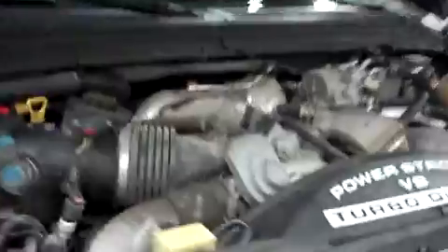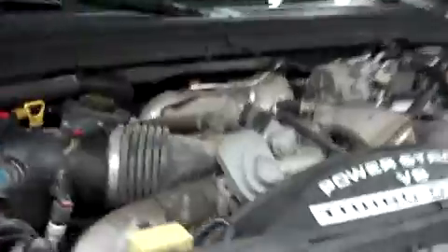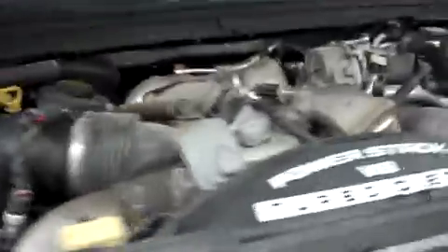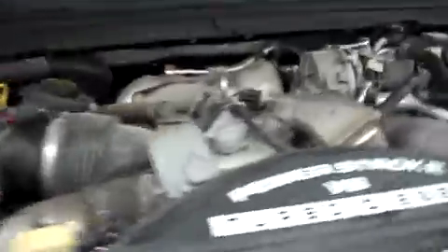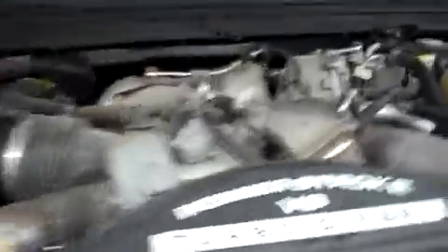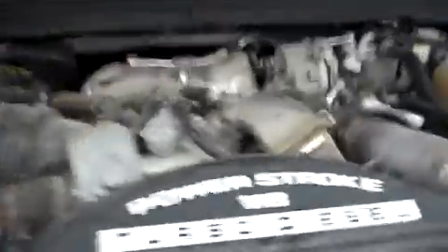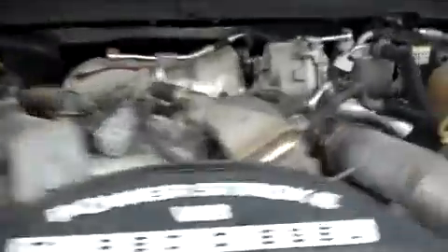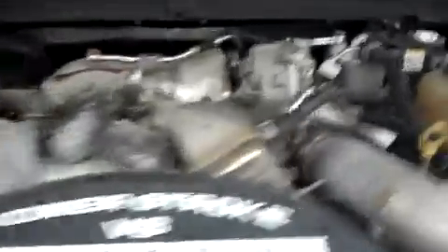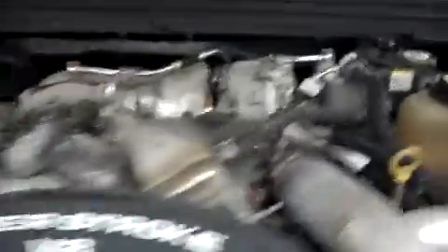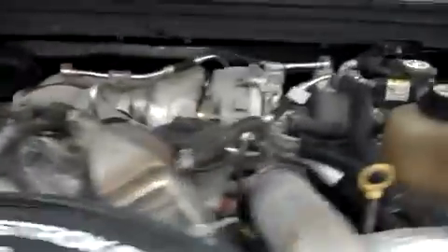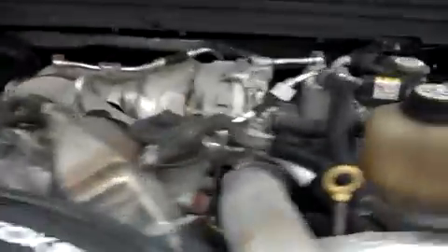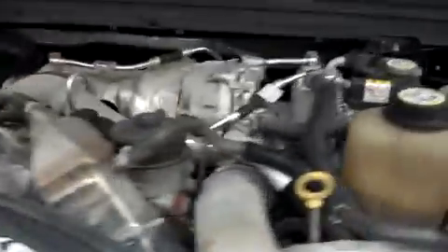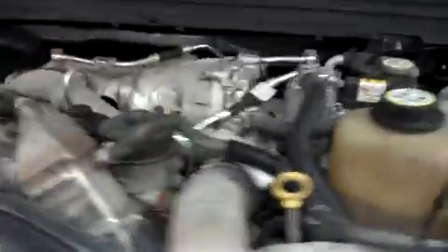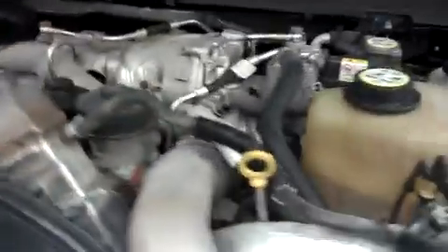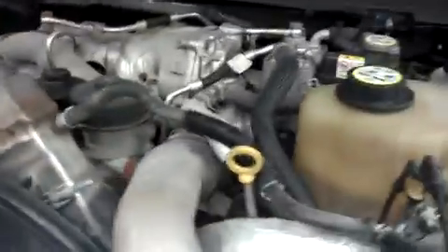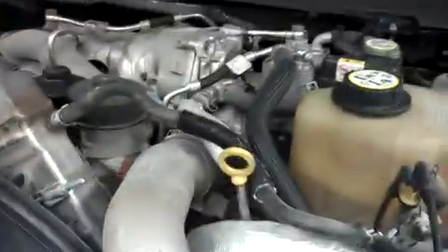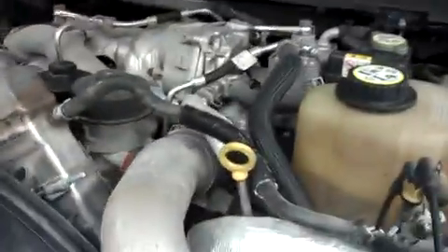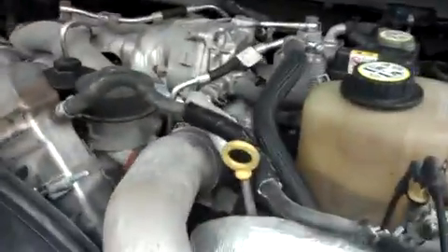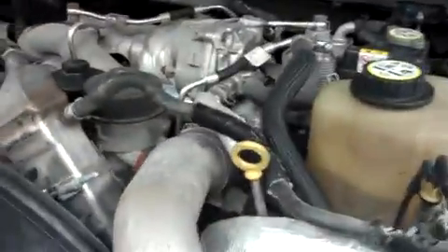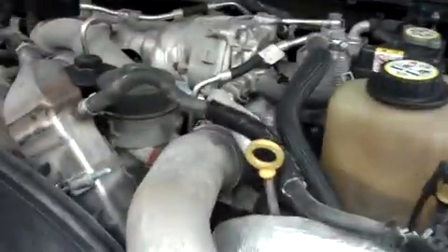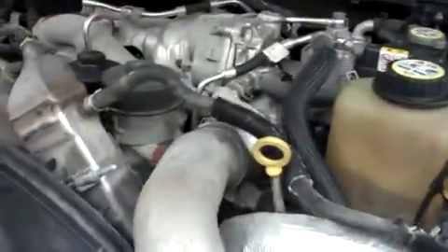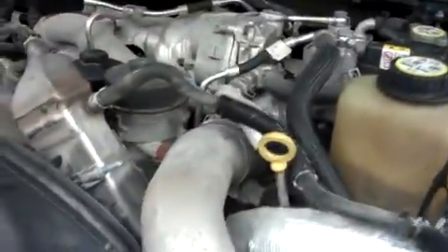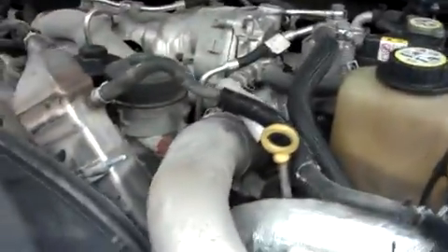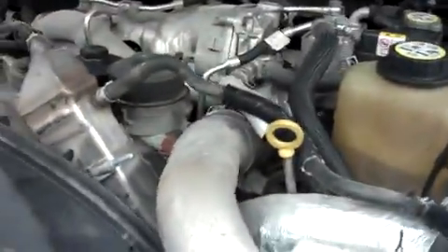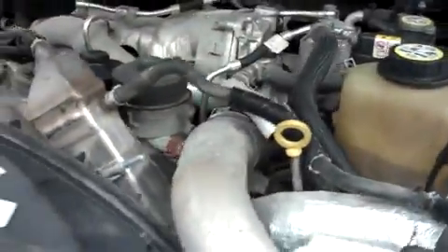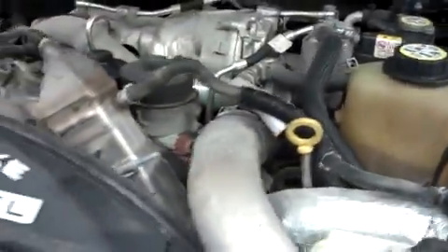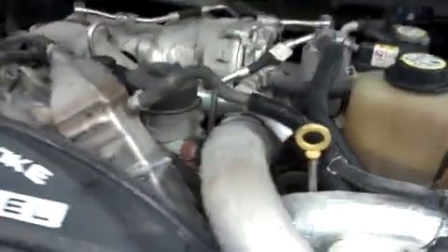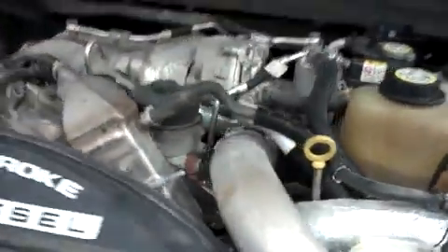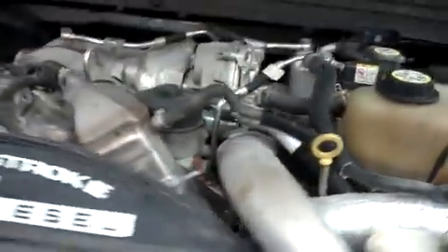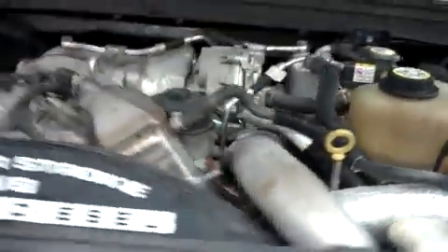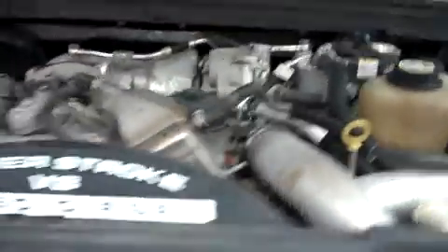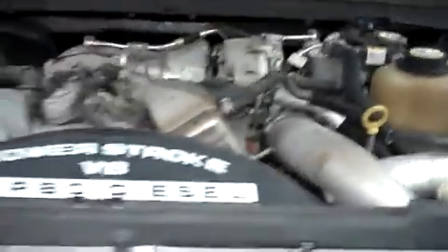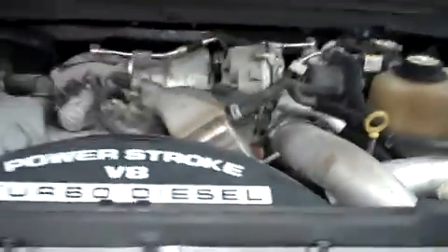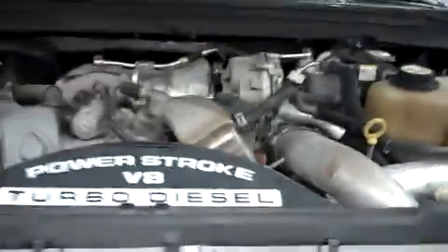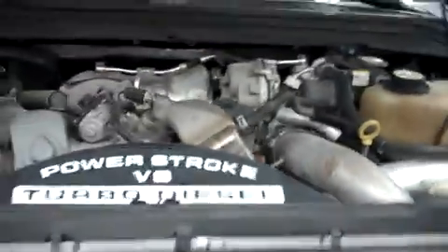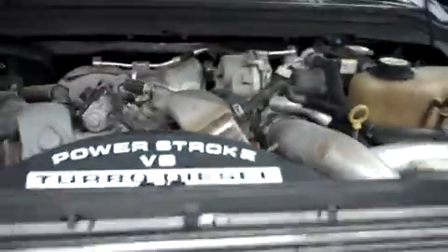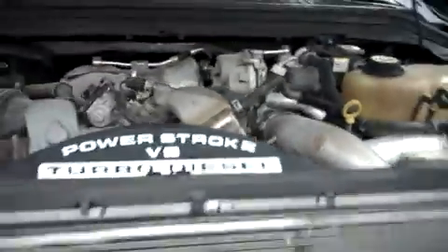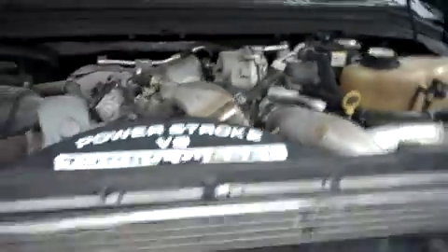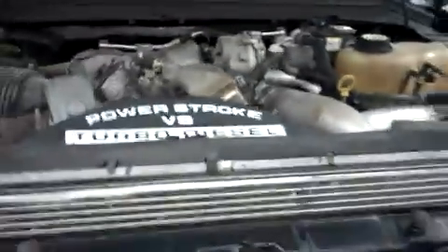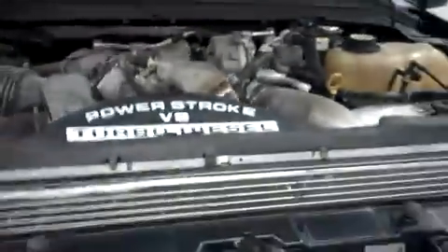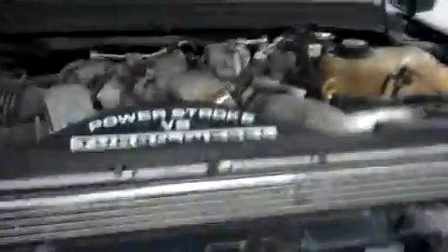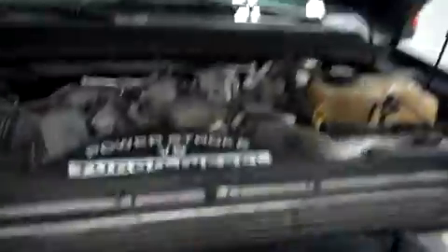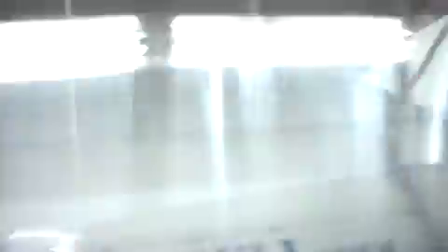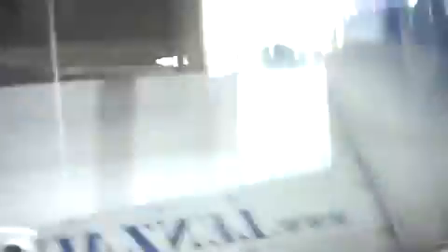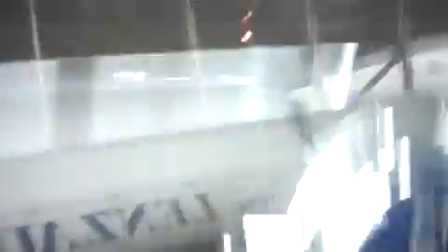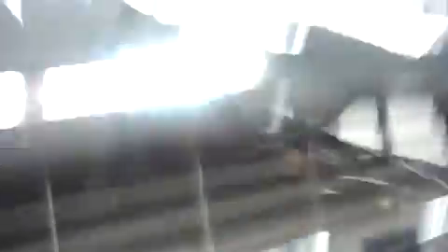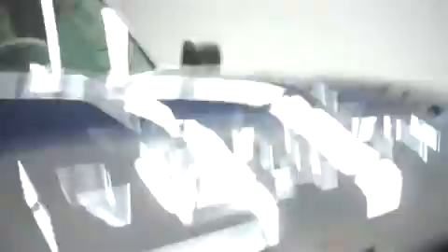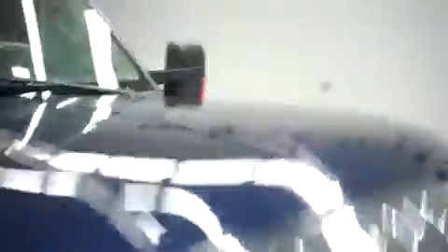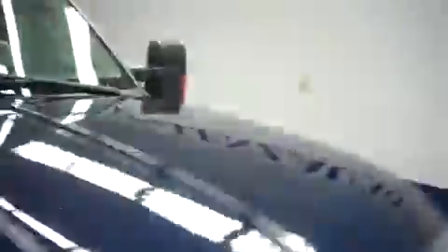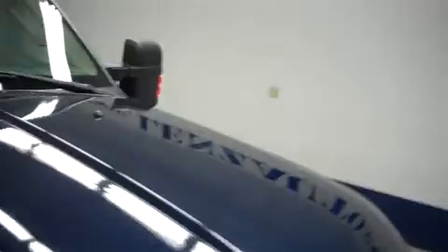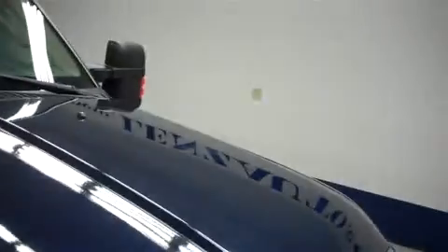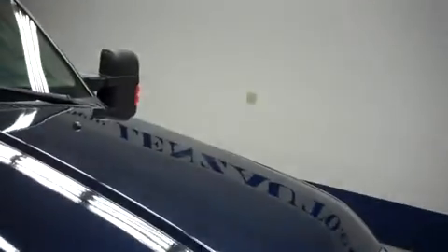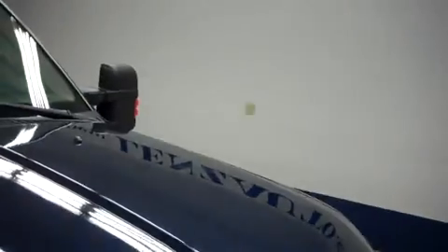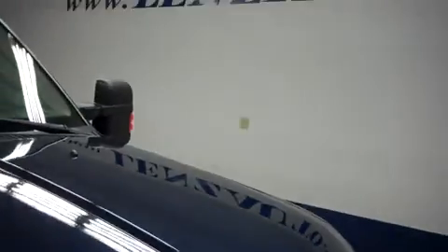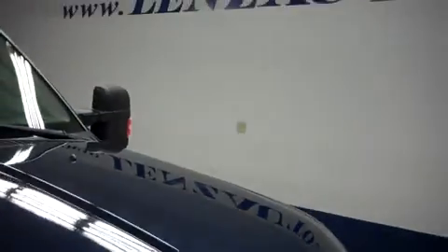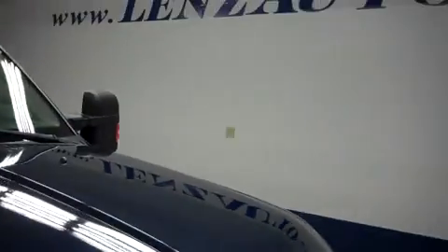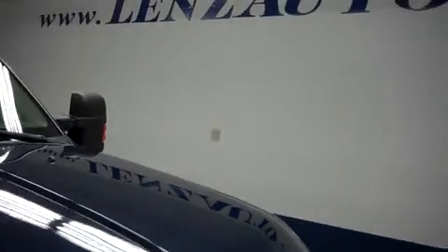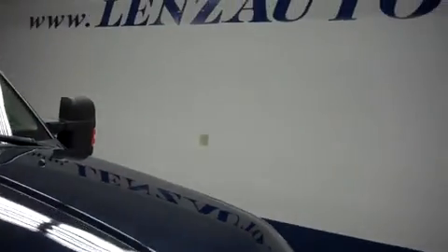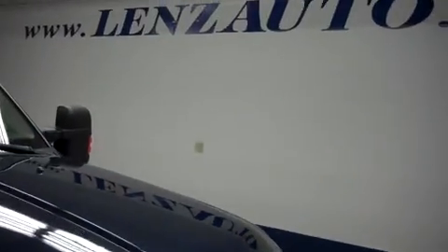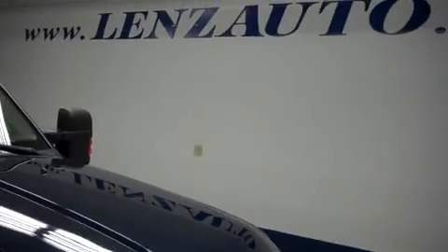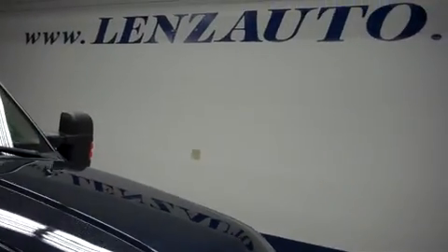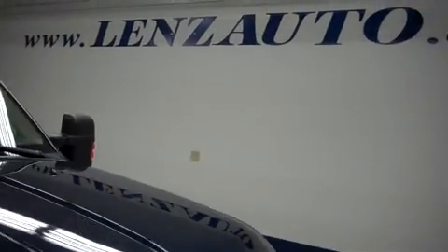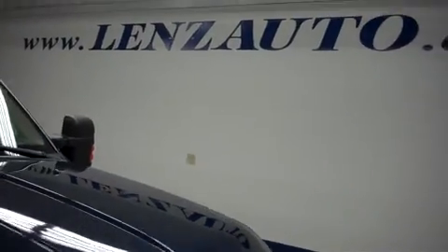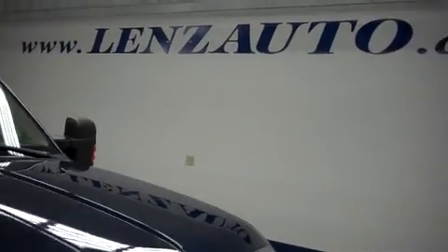For more pictures of this truck, or the over 500 in stock, please visit our website at lenzauto.com.